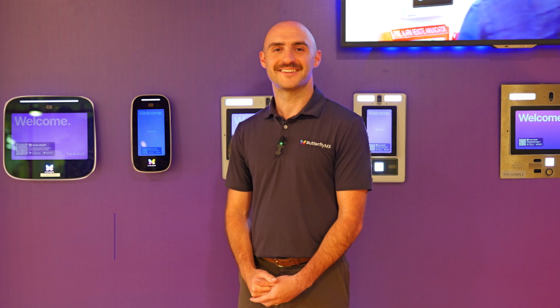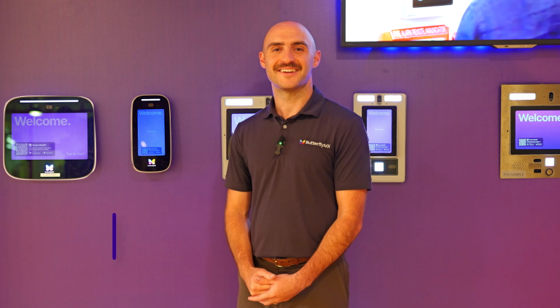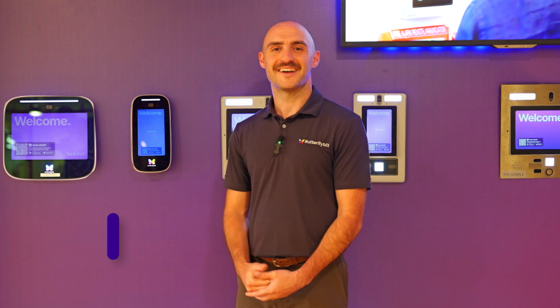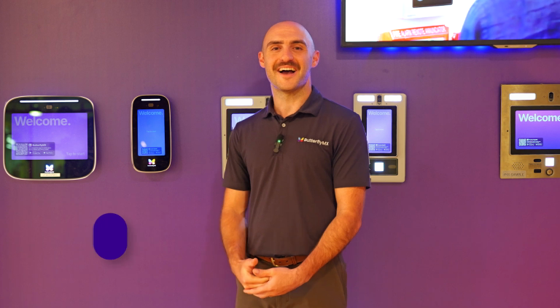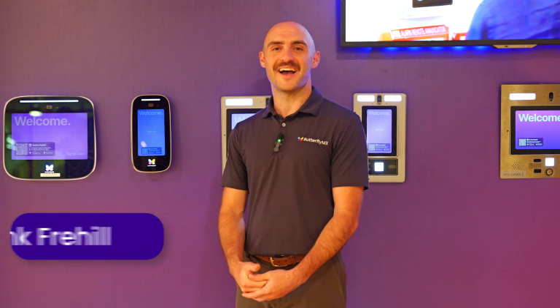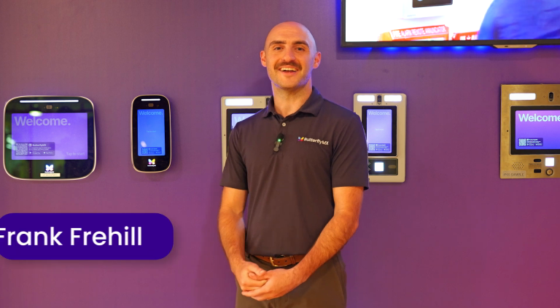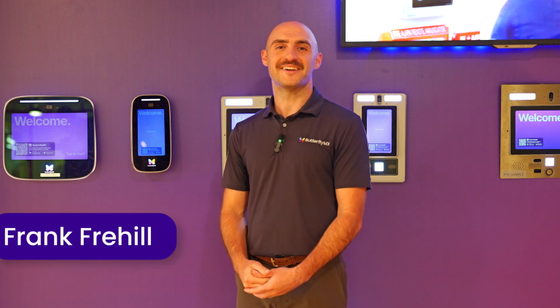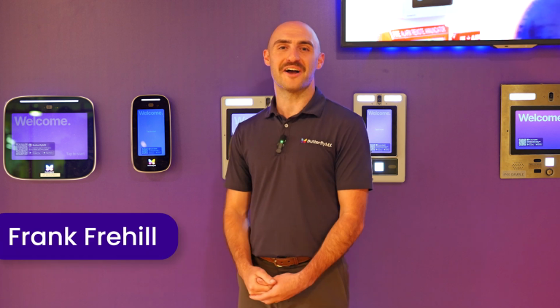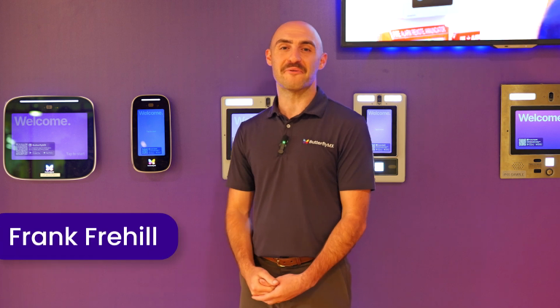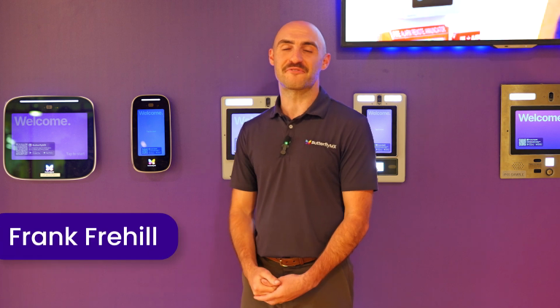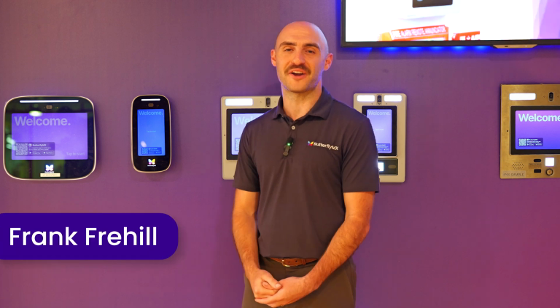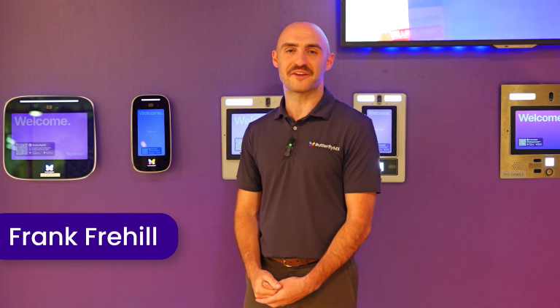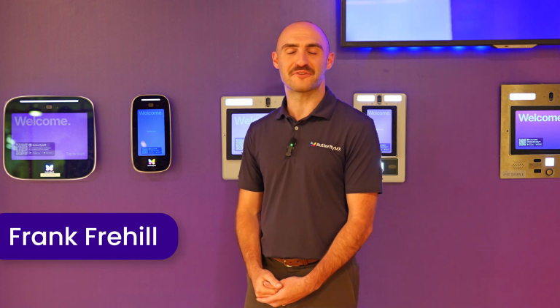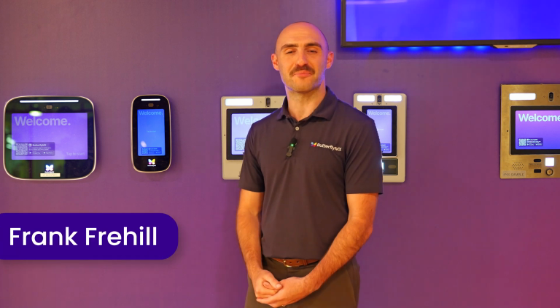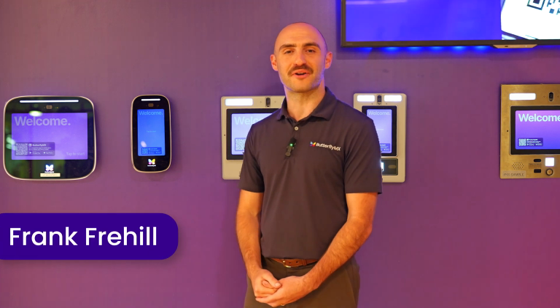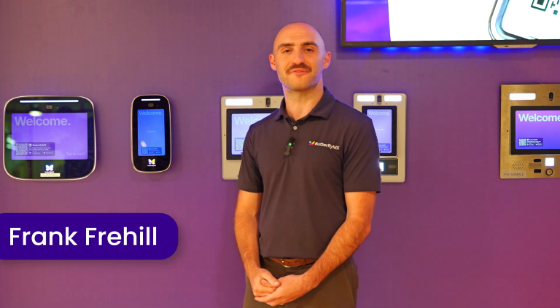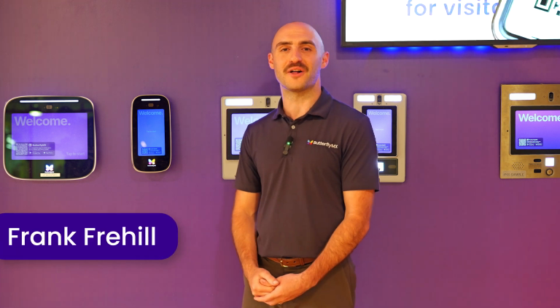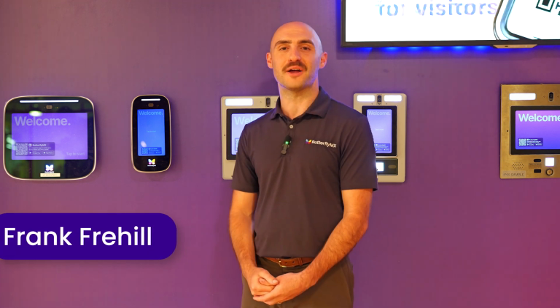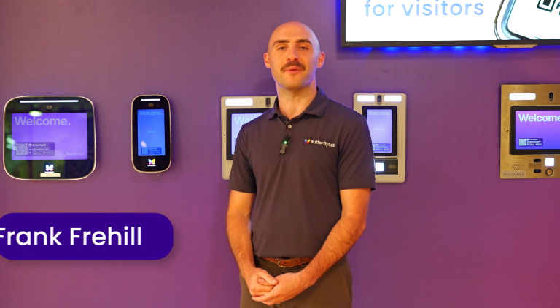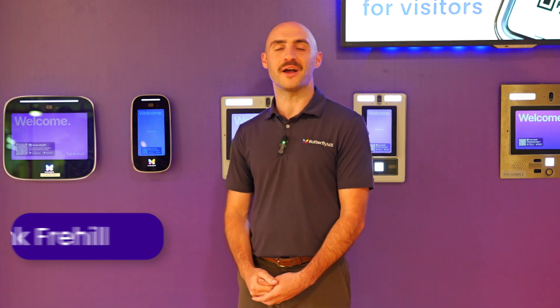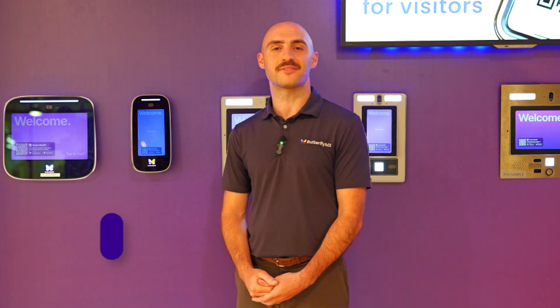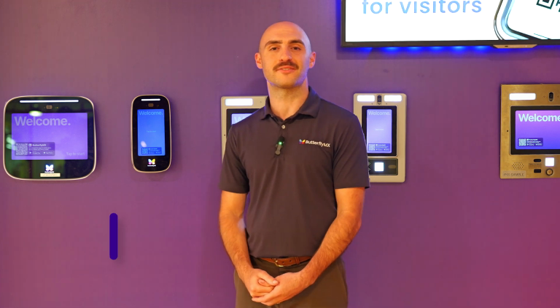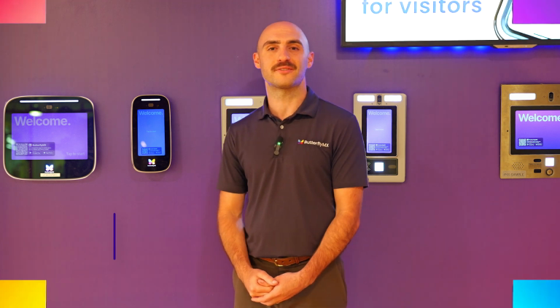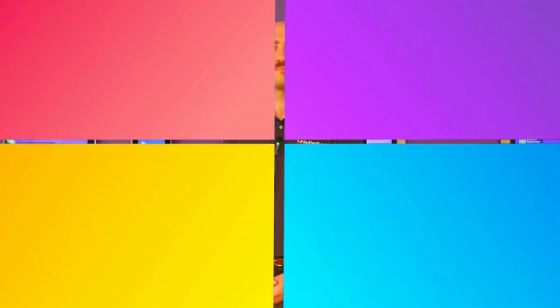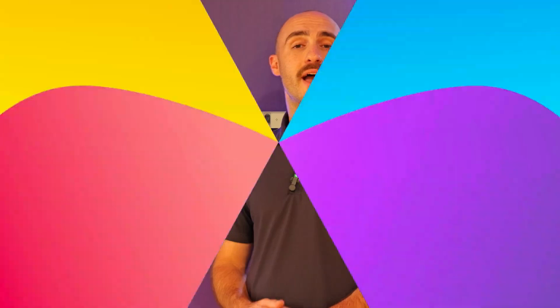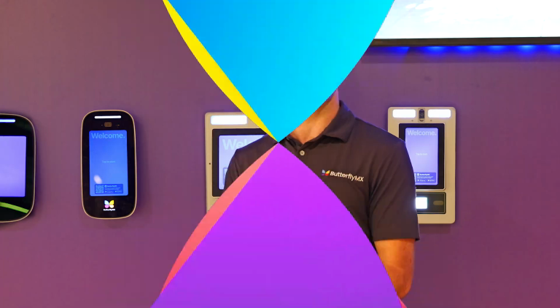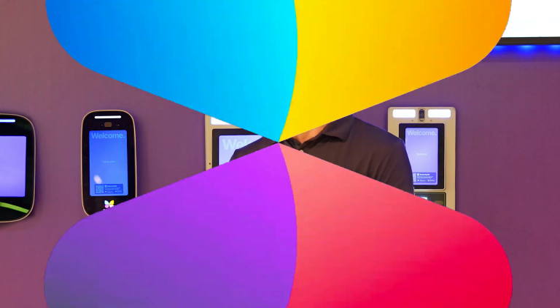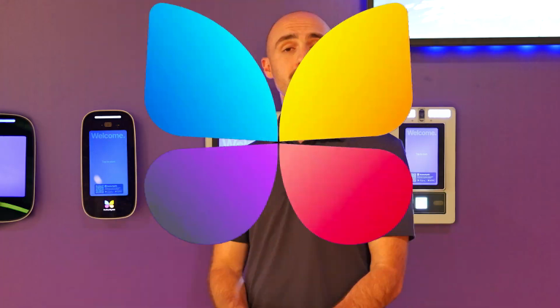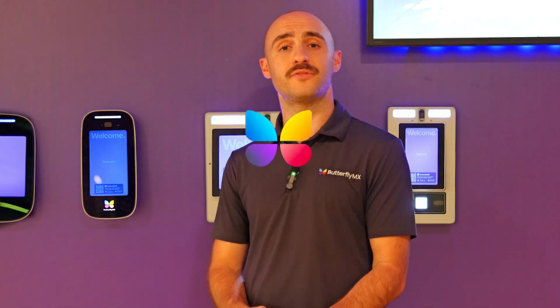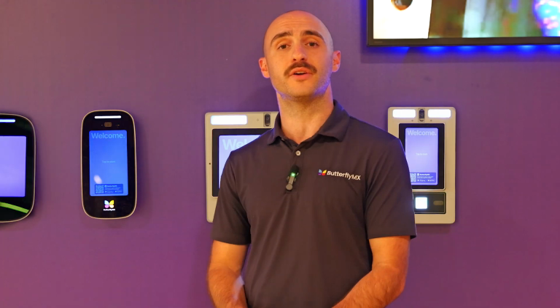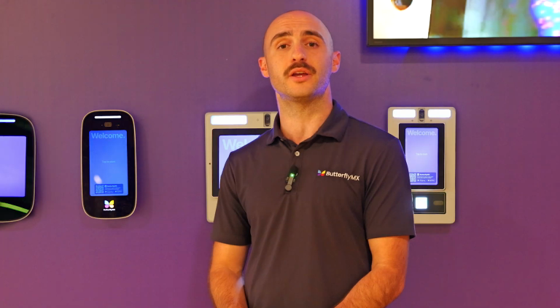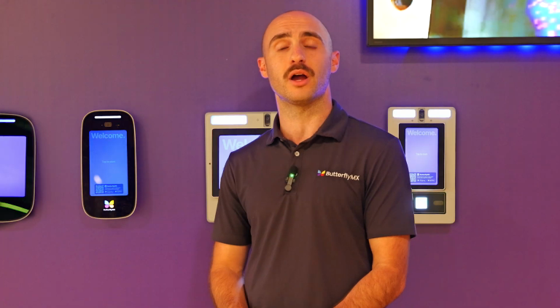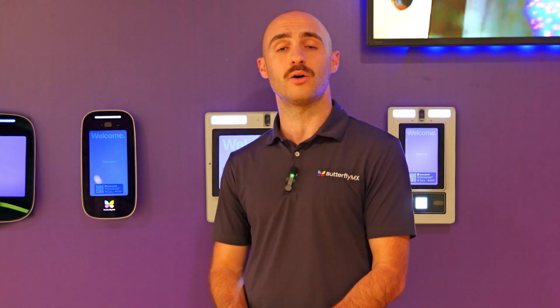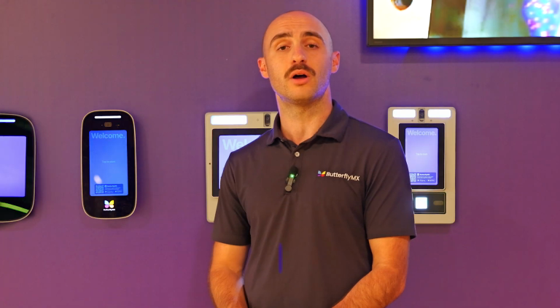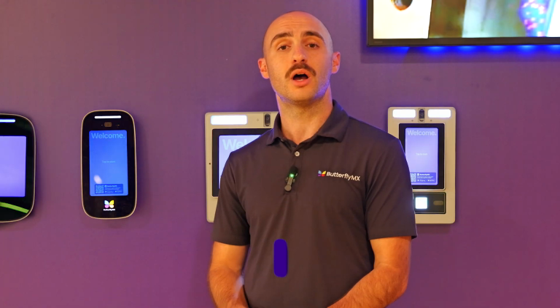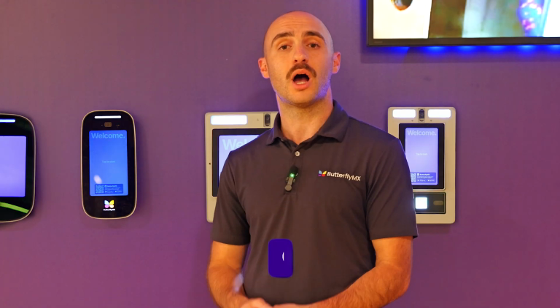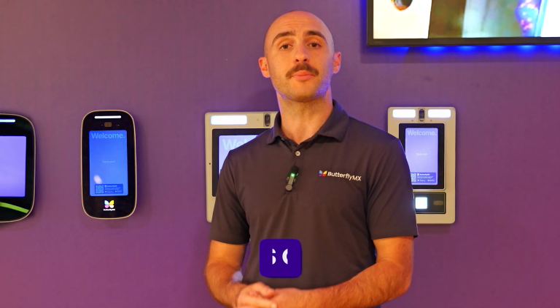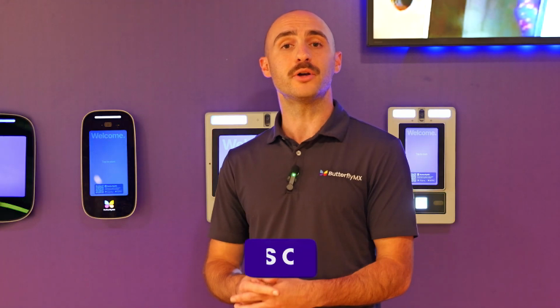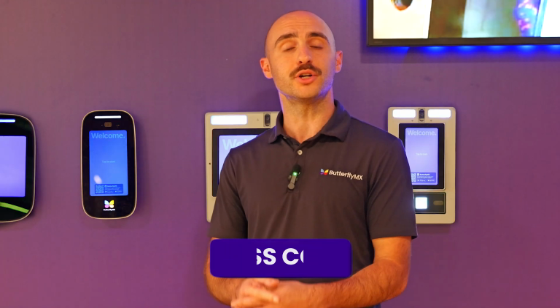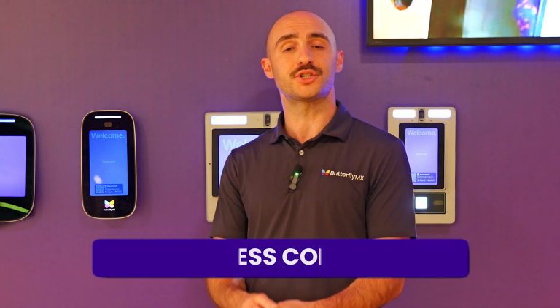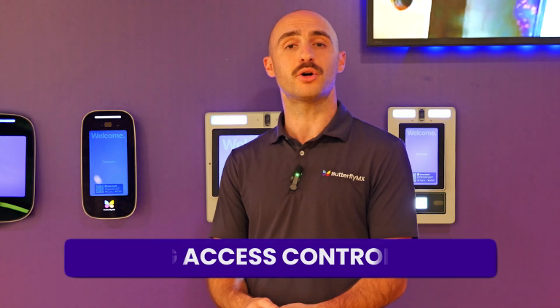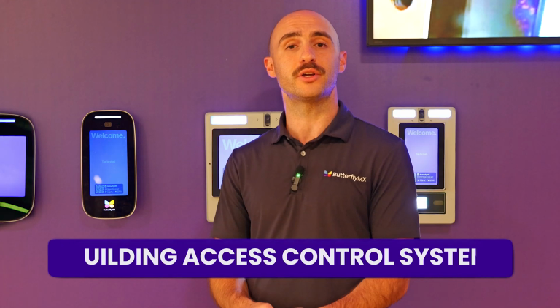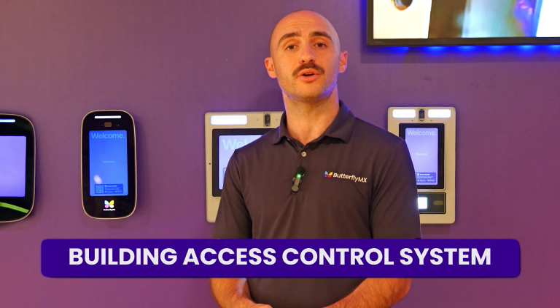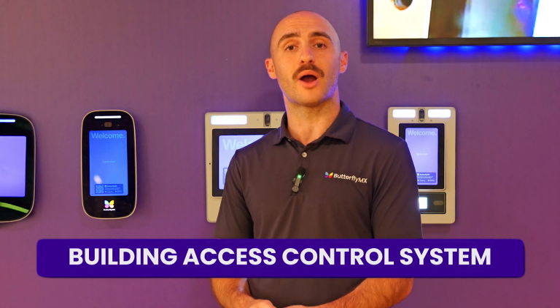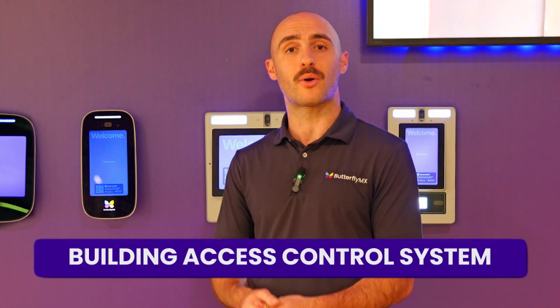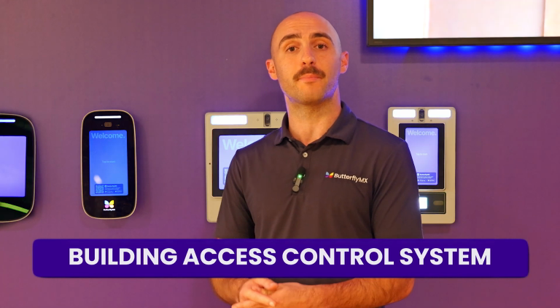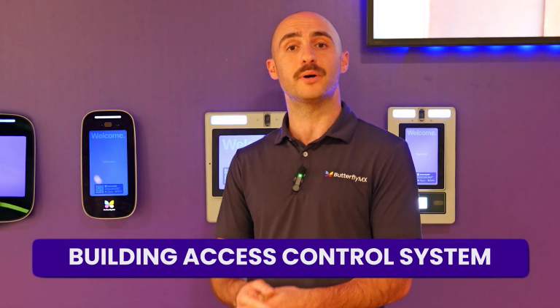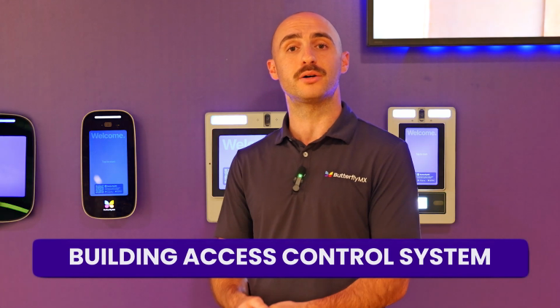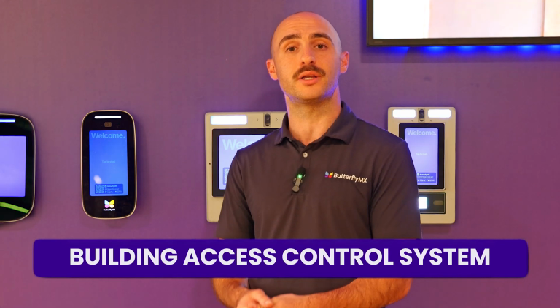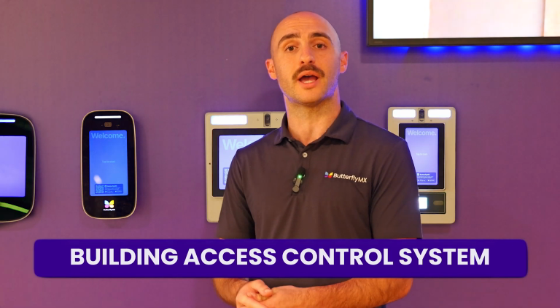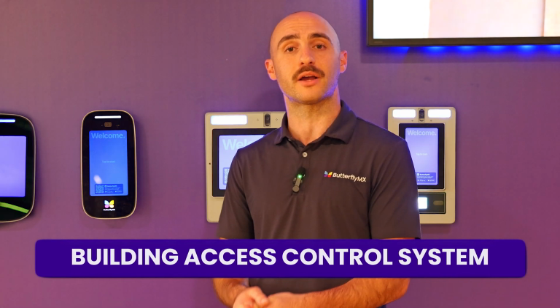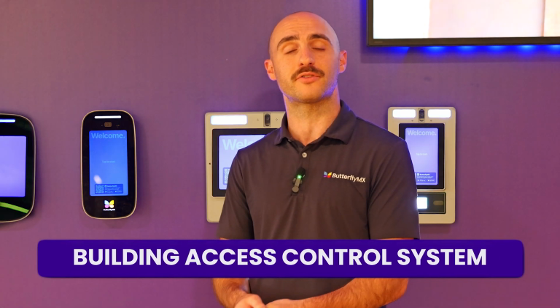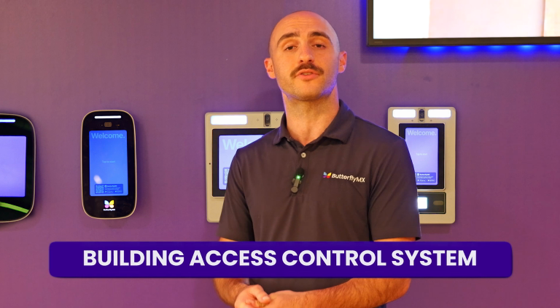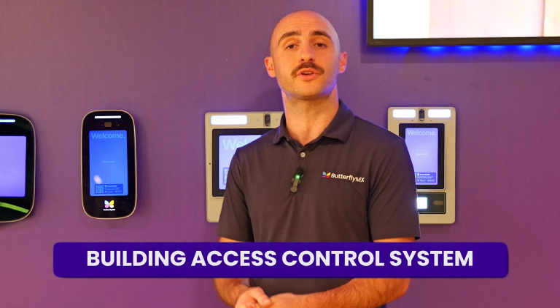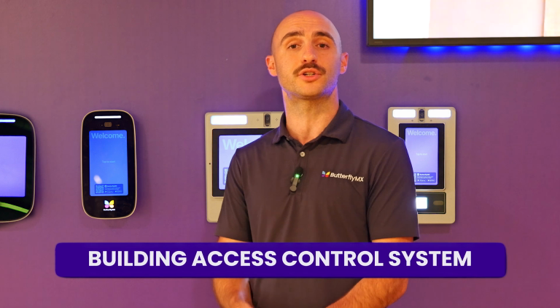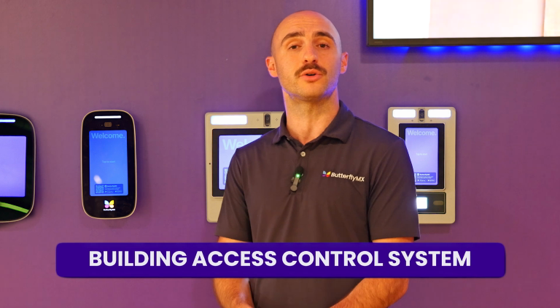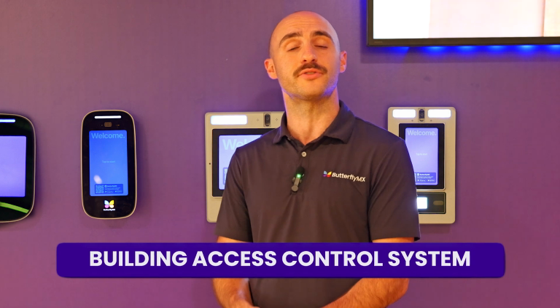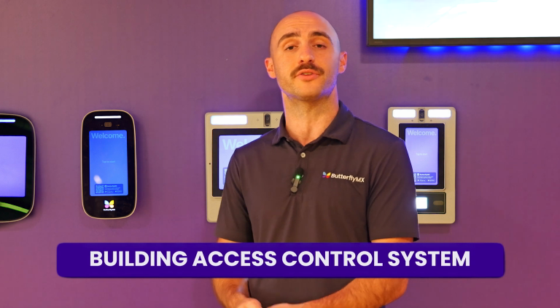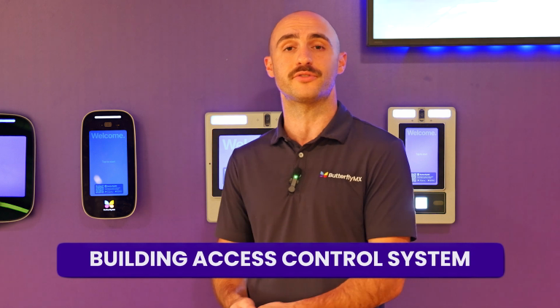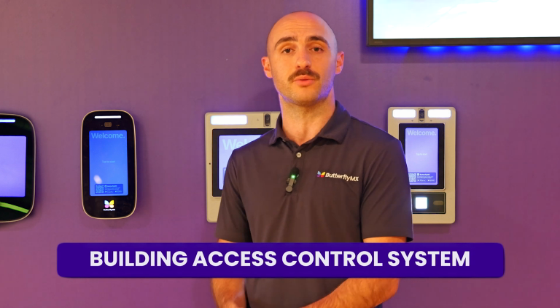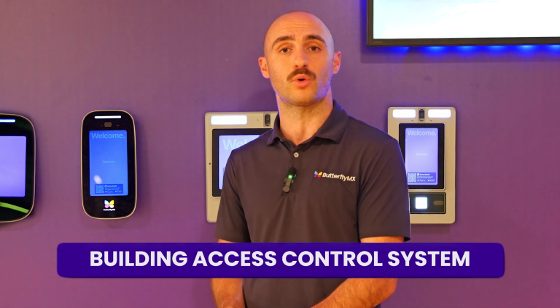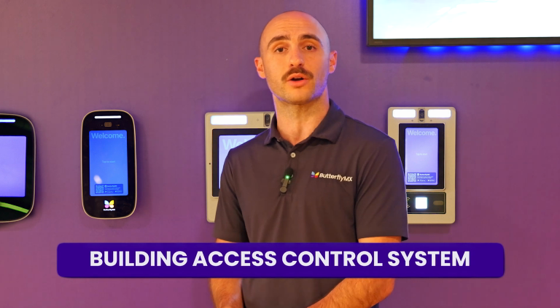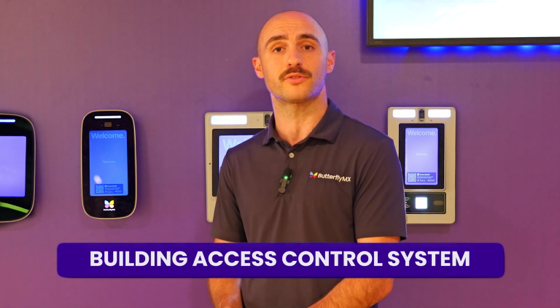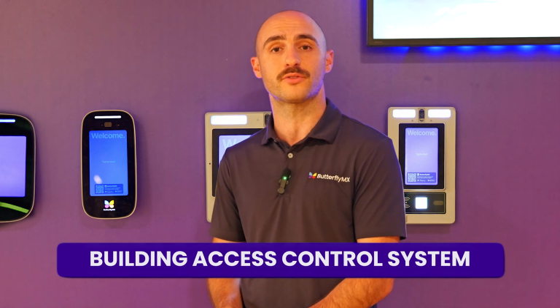Hi, I'm Frank from ButterflyMX, and in this video I'm going to show you how our building access control system works.